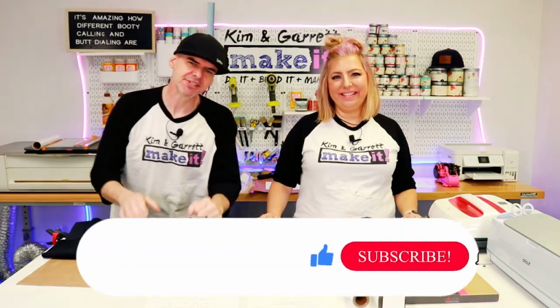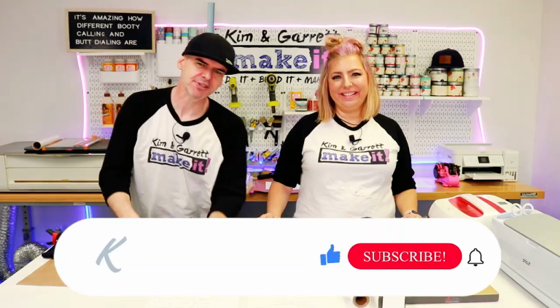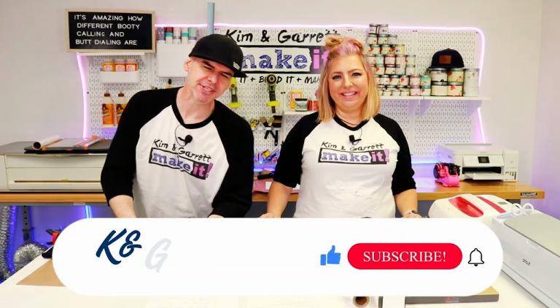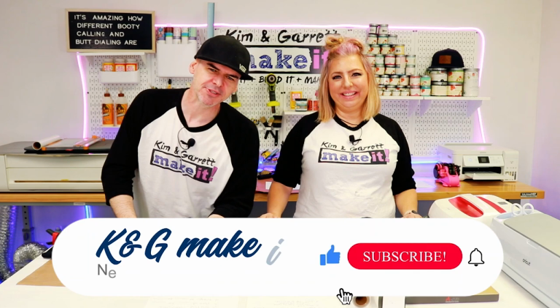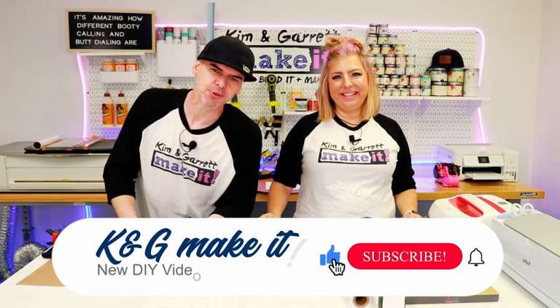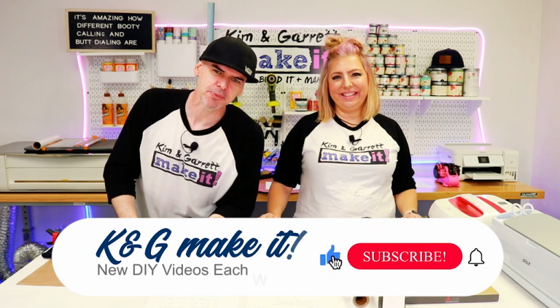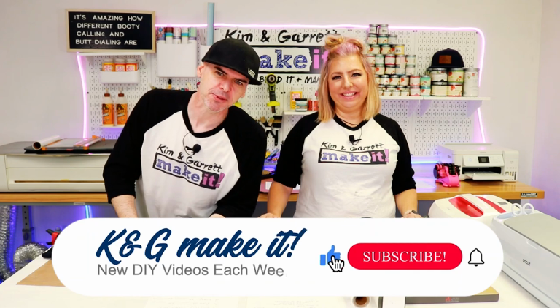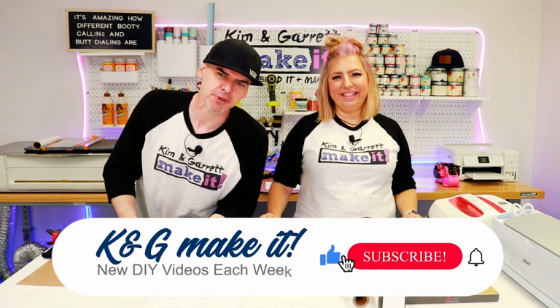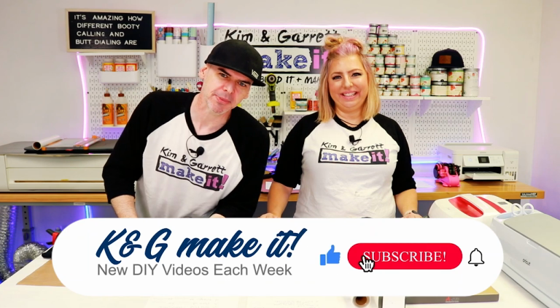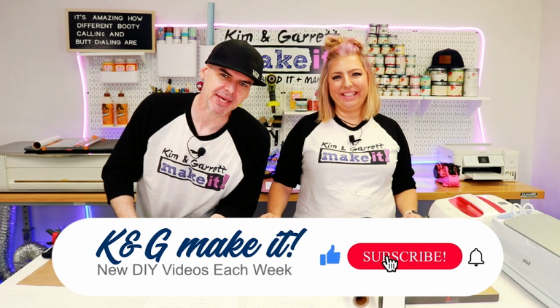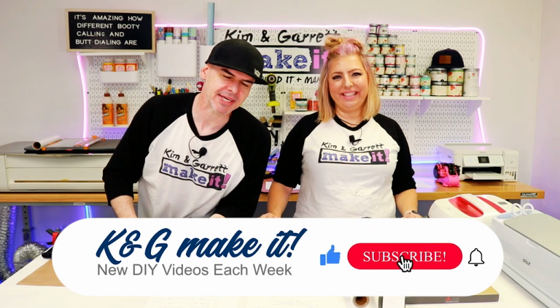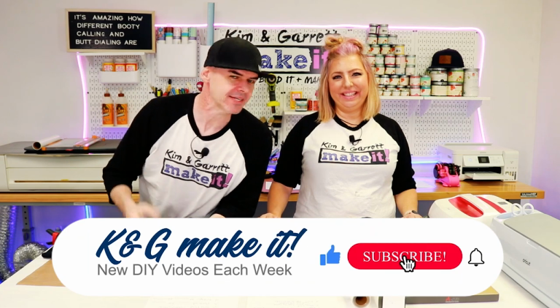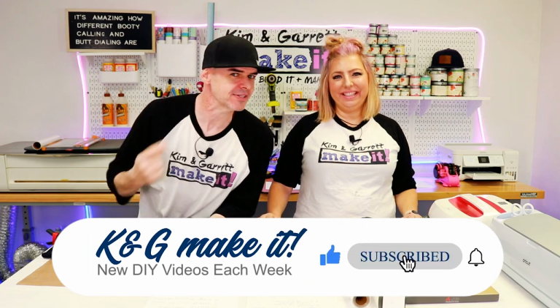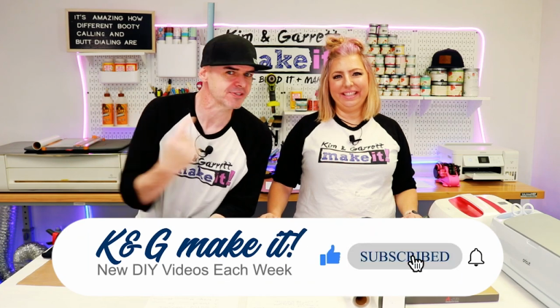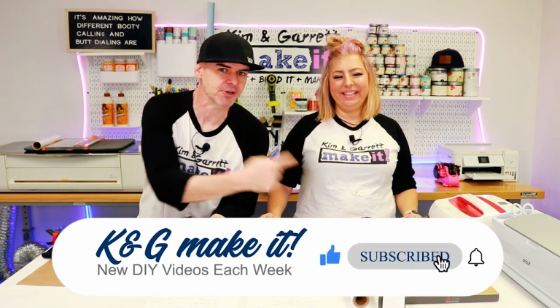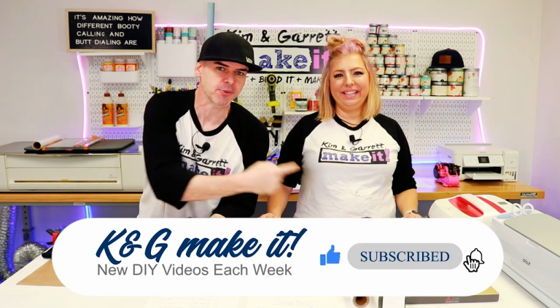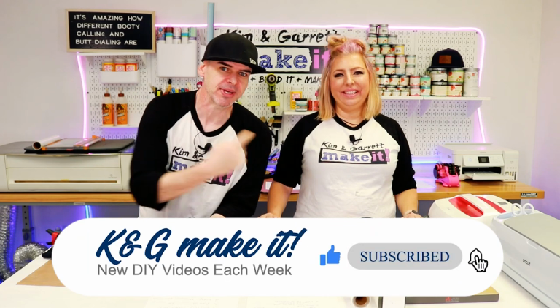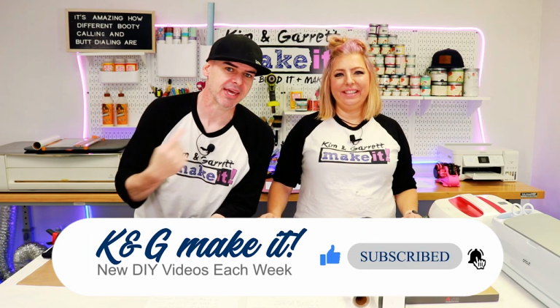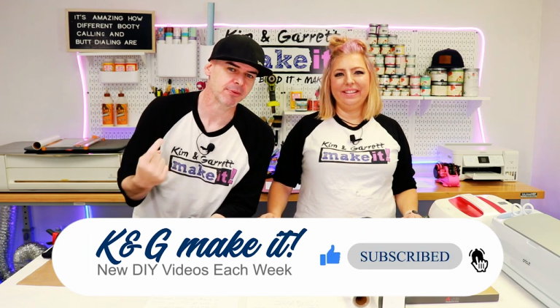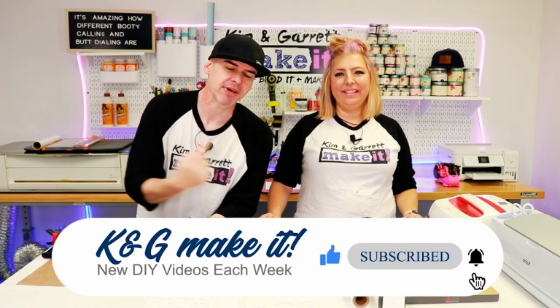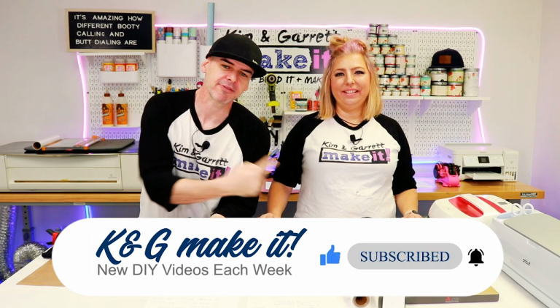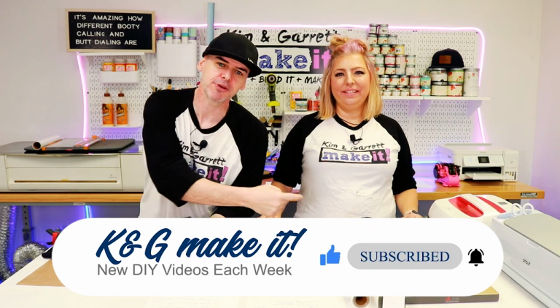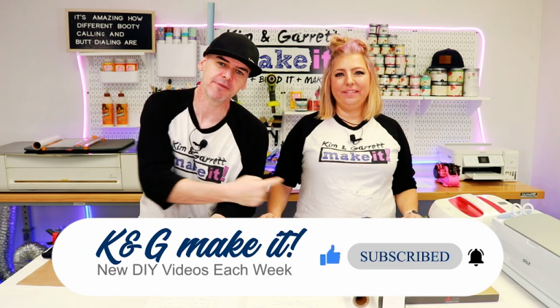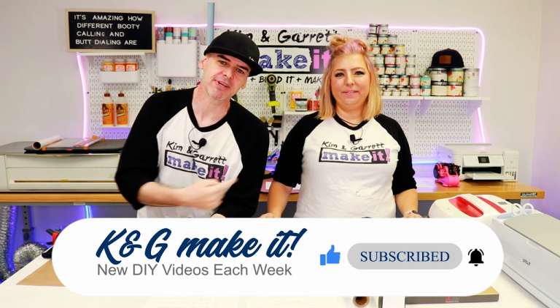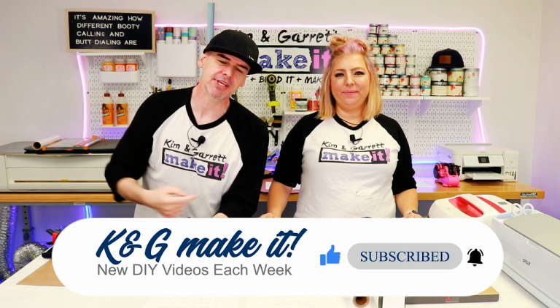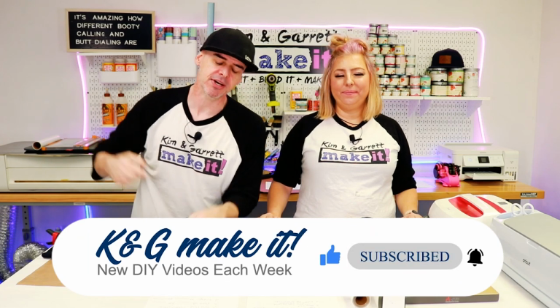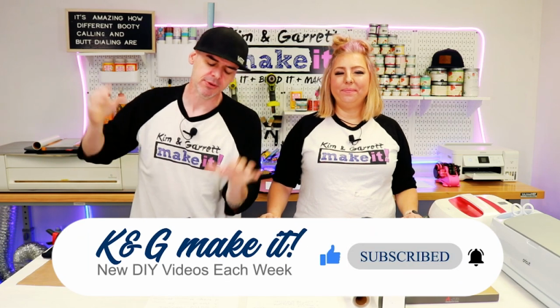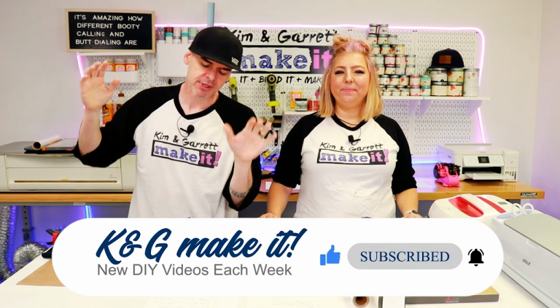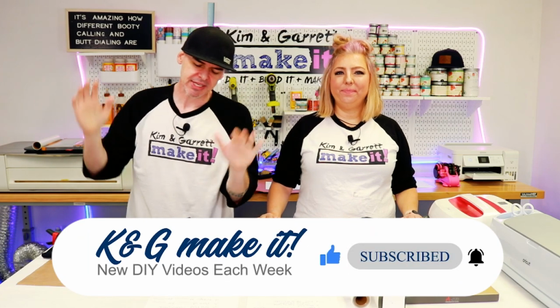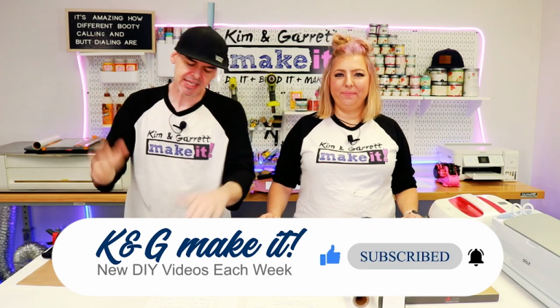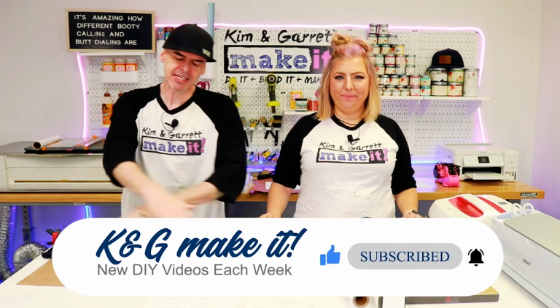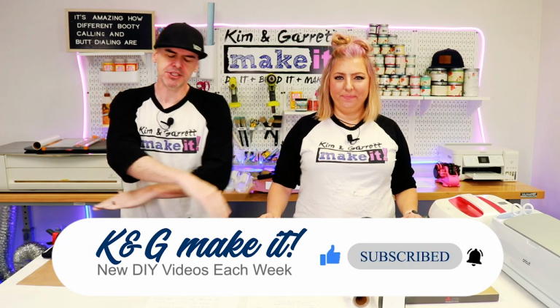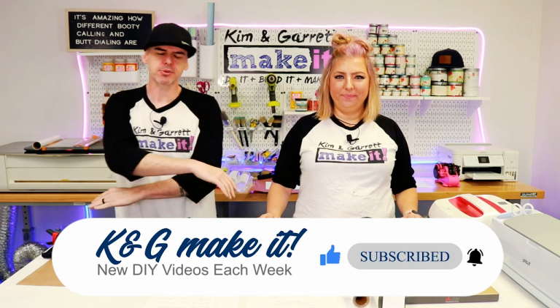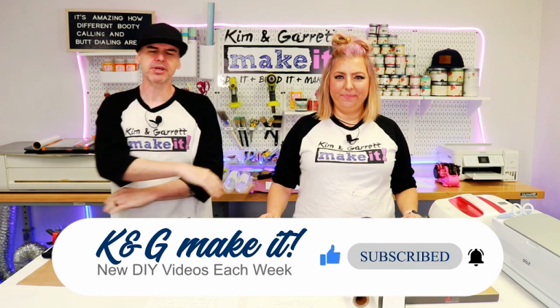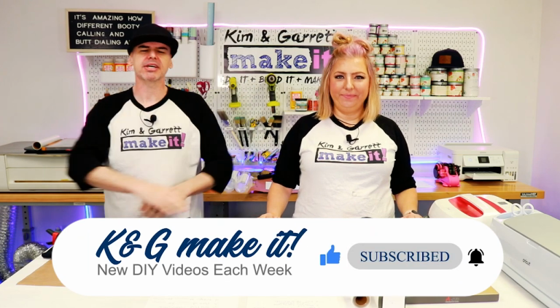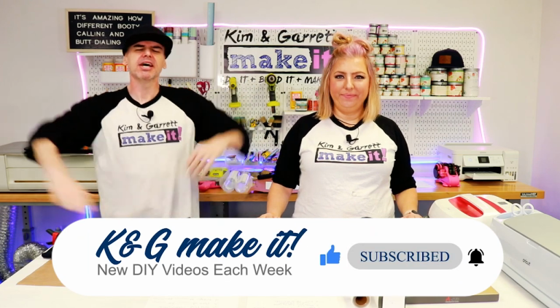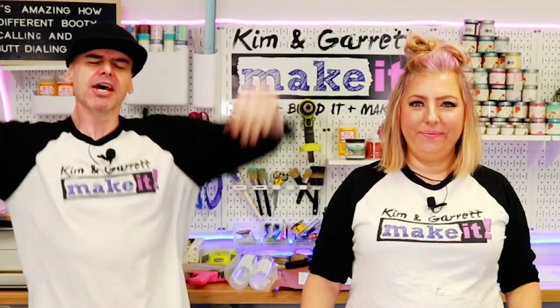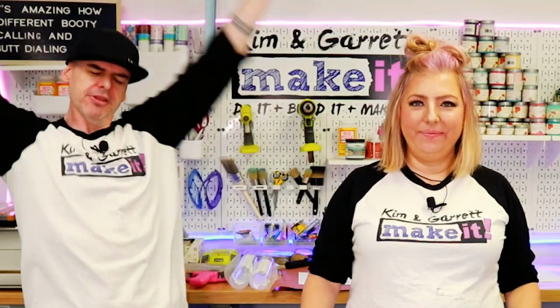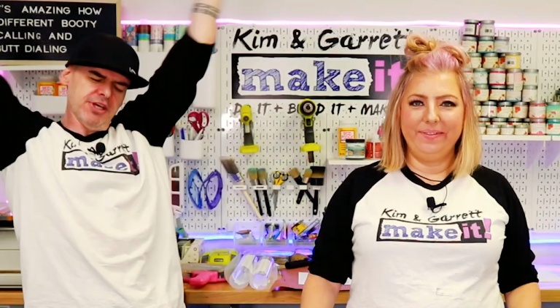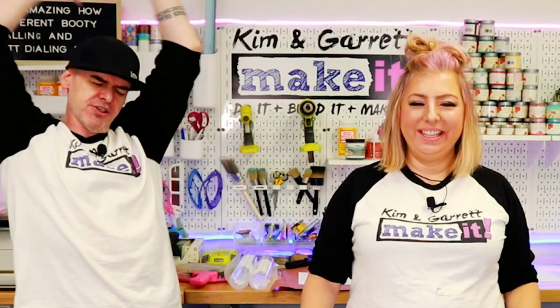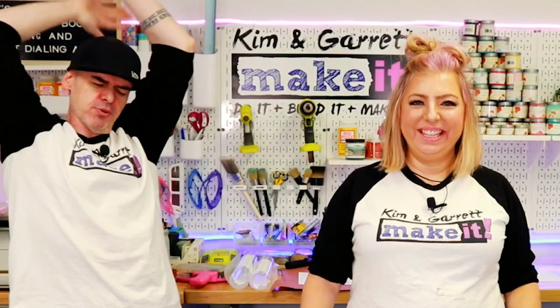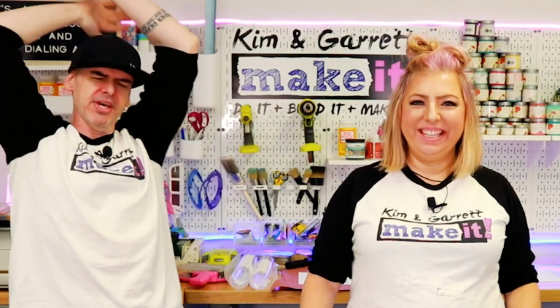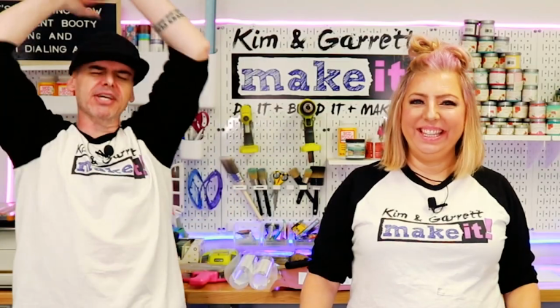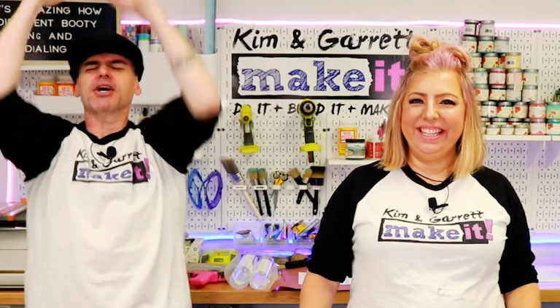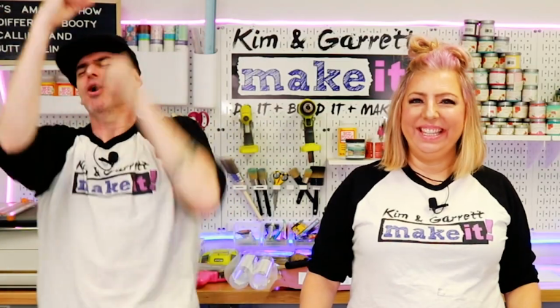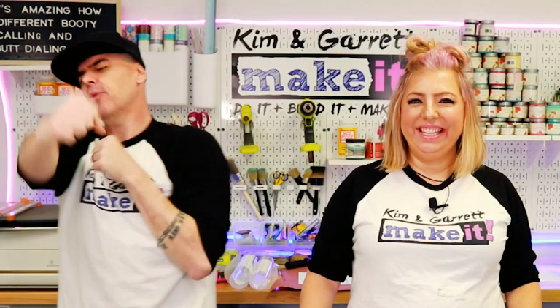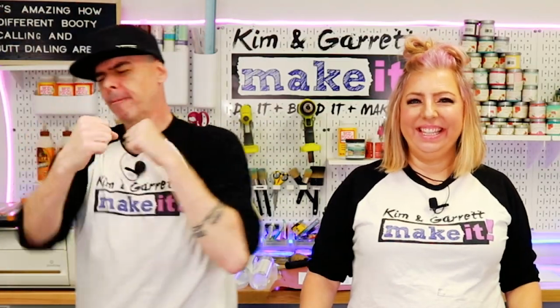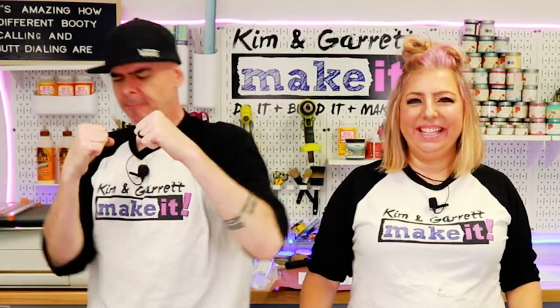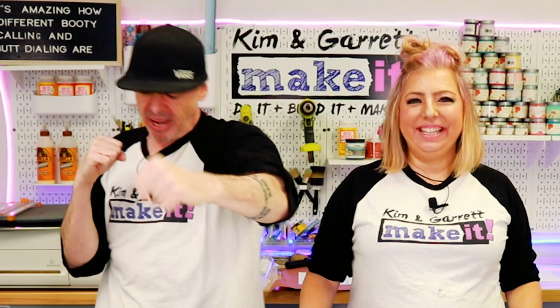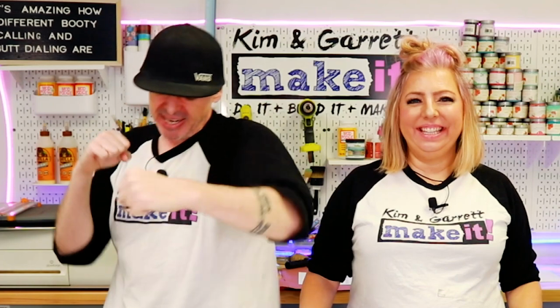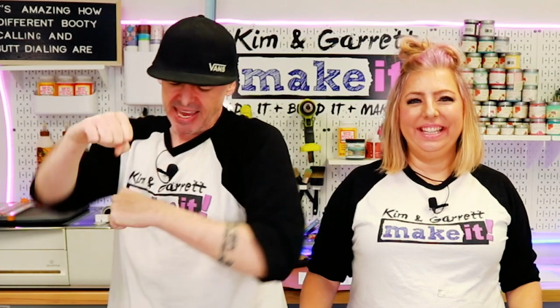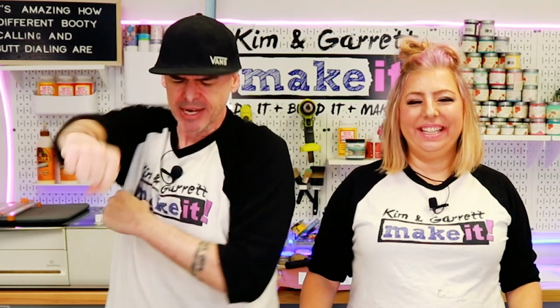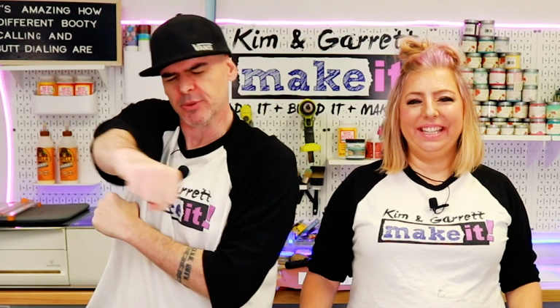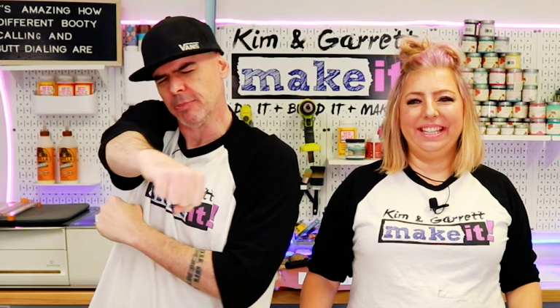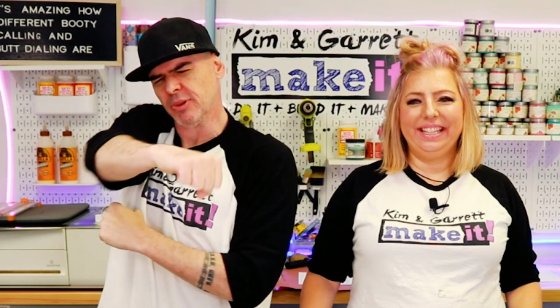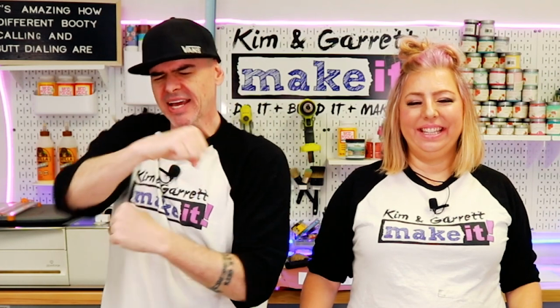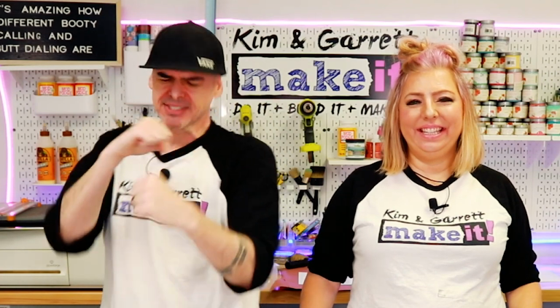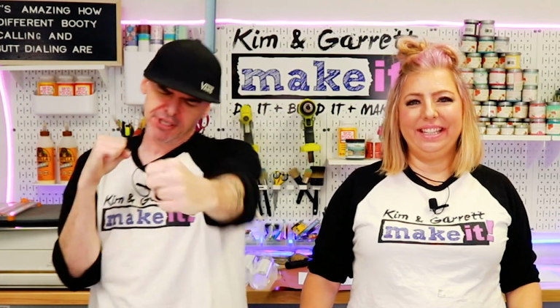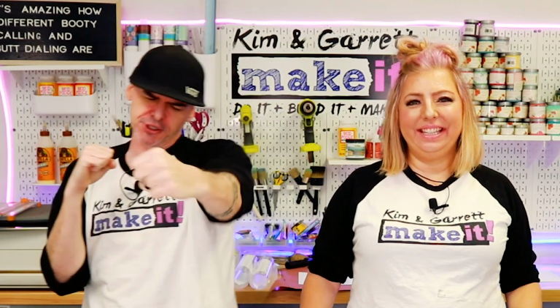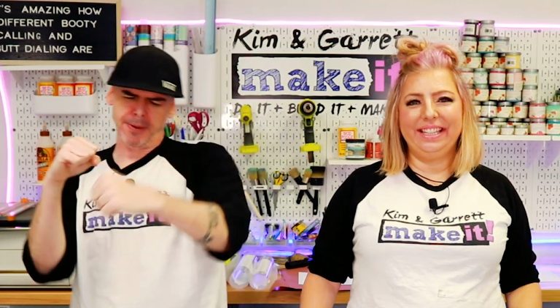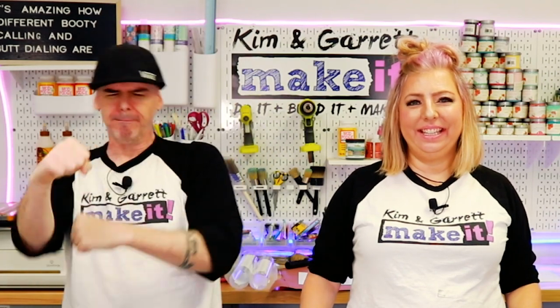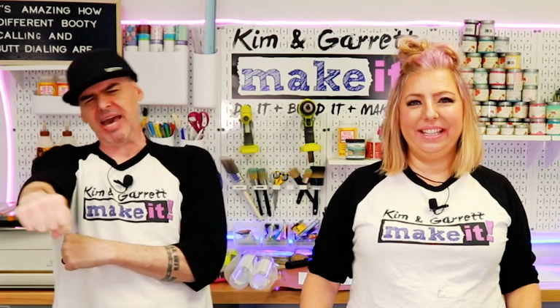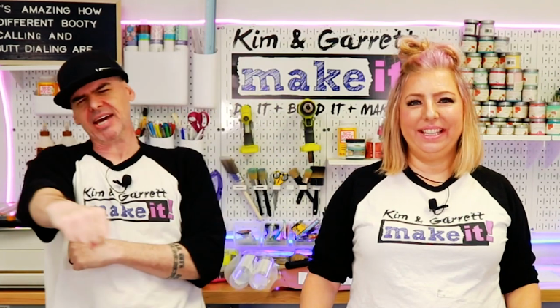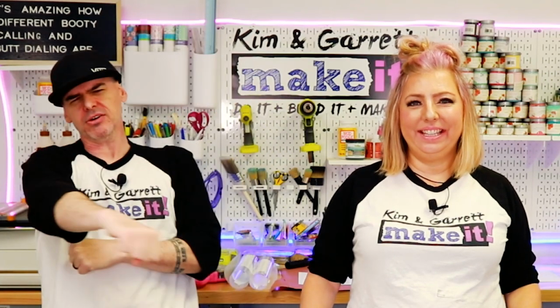Do you like to do a Glitter Make It? We have a new video each week. This week we're back at it with a black t-shirt battle.